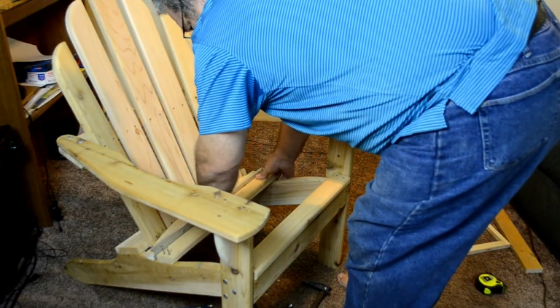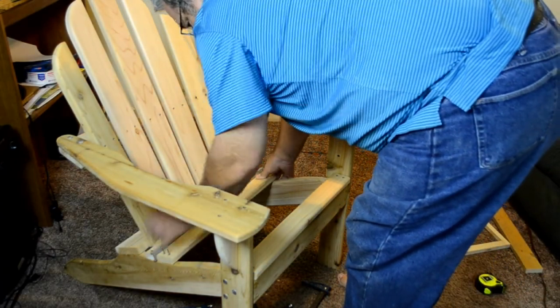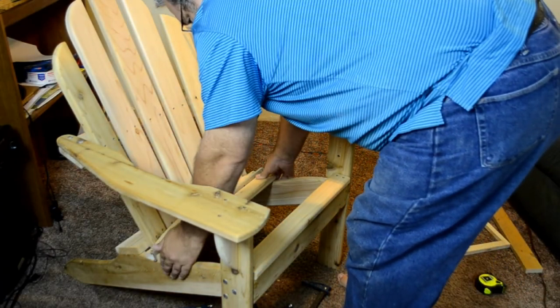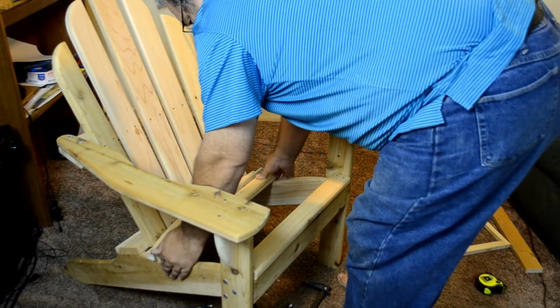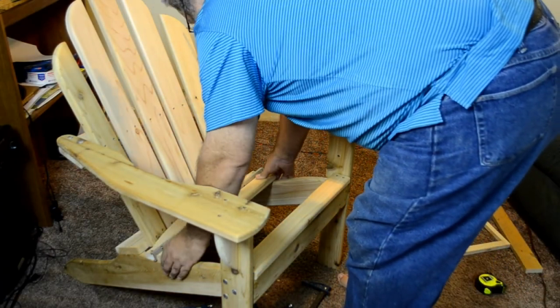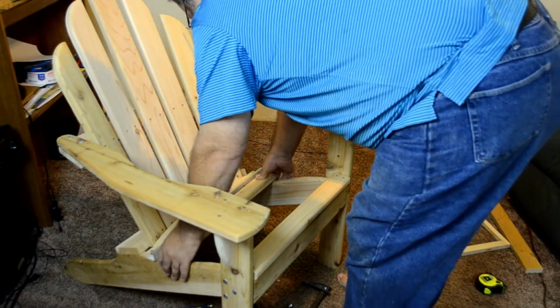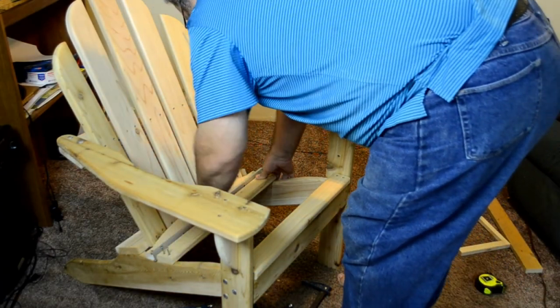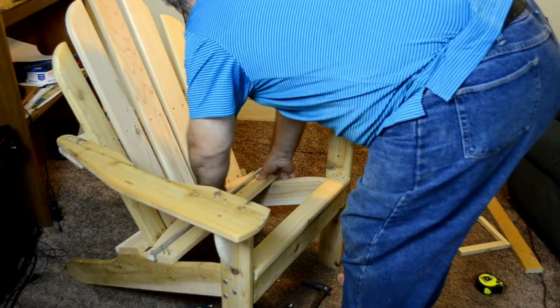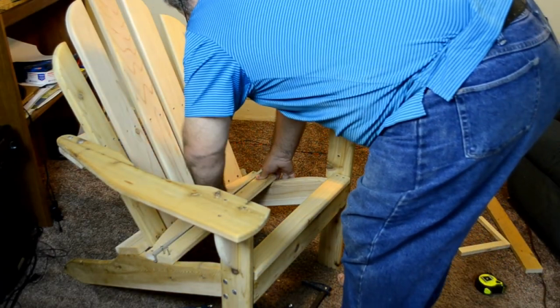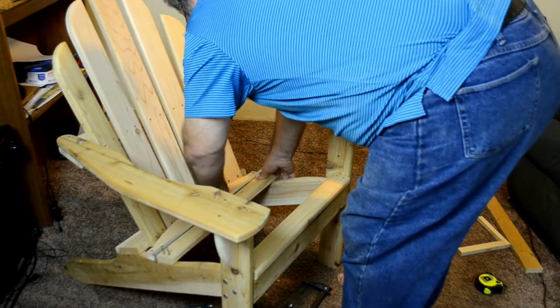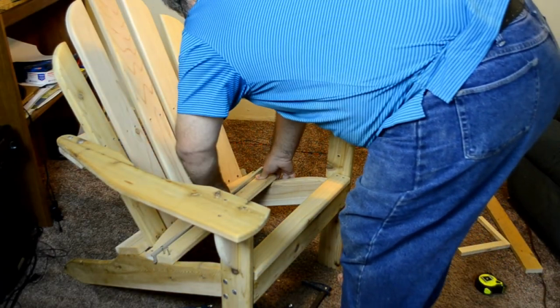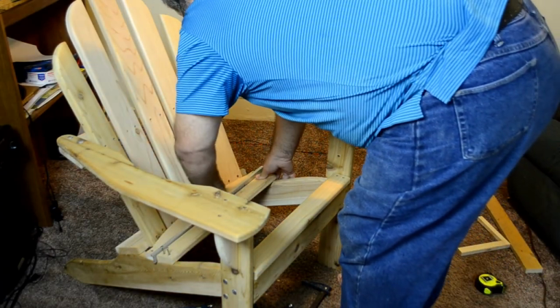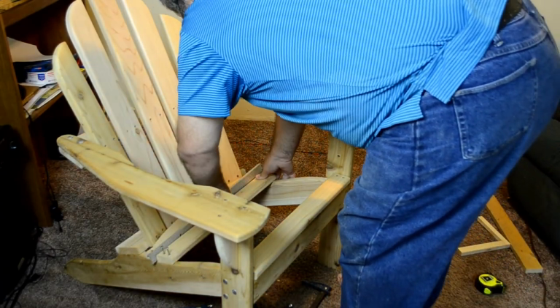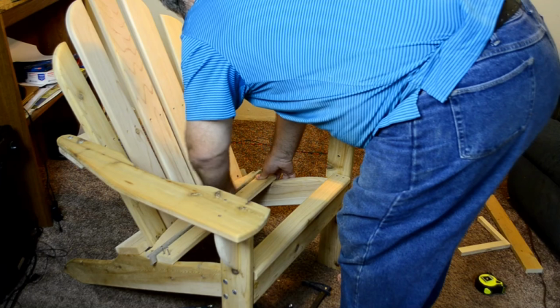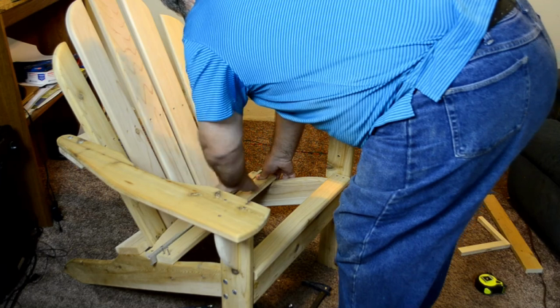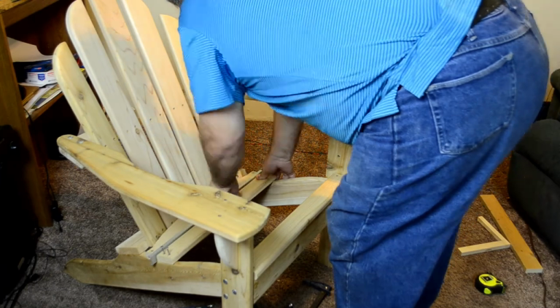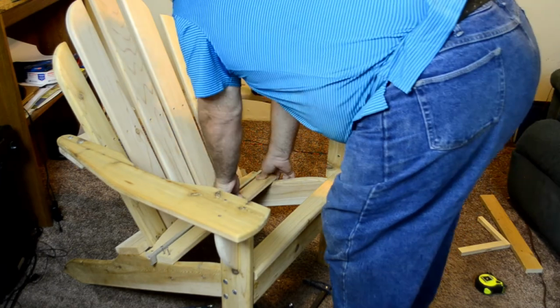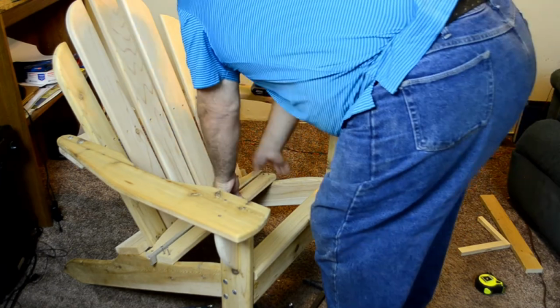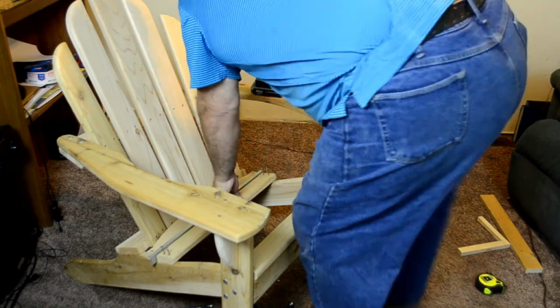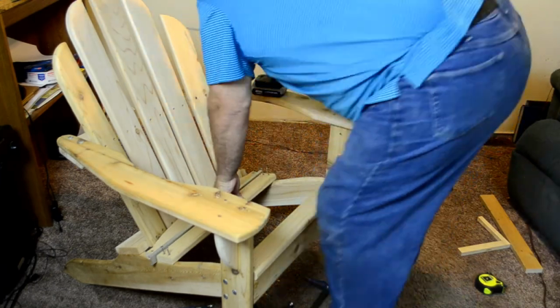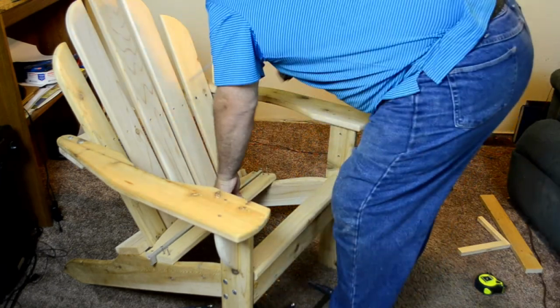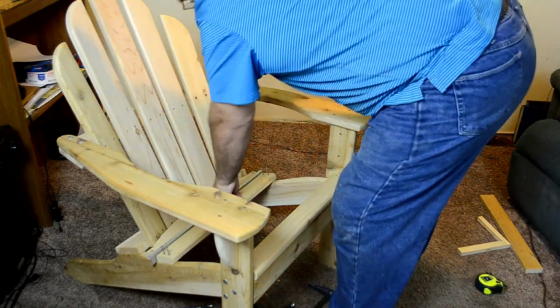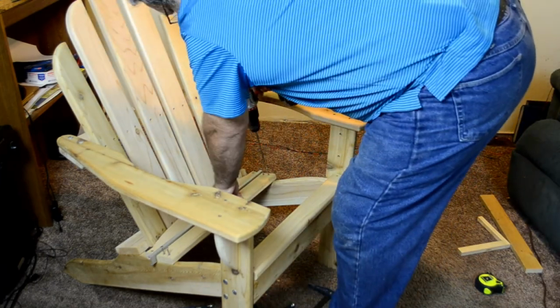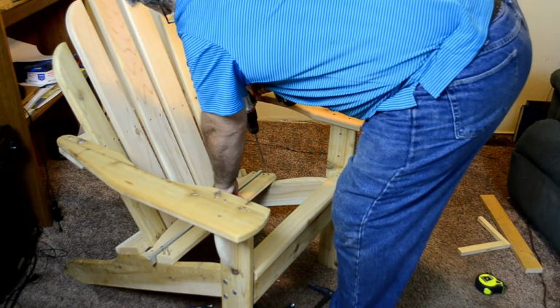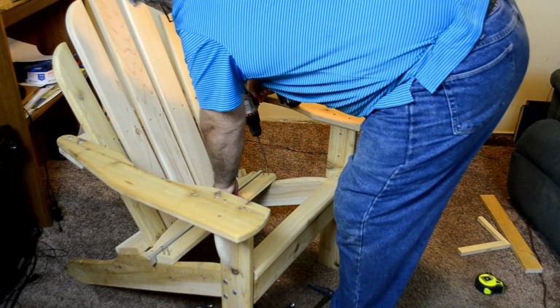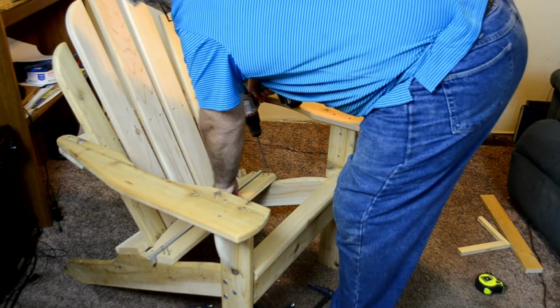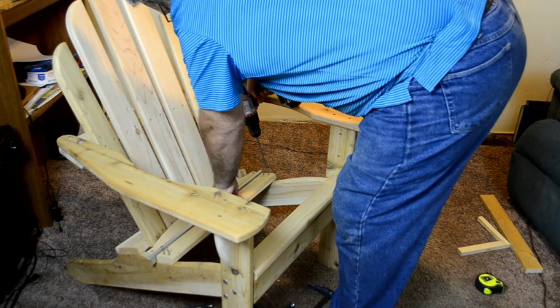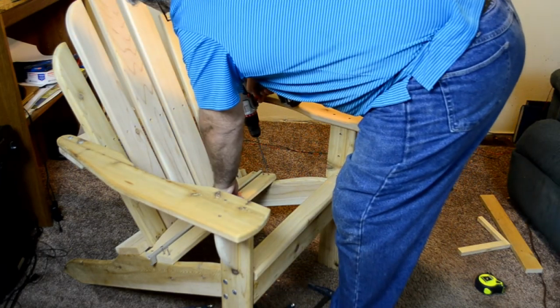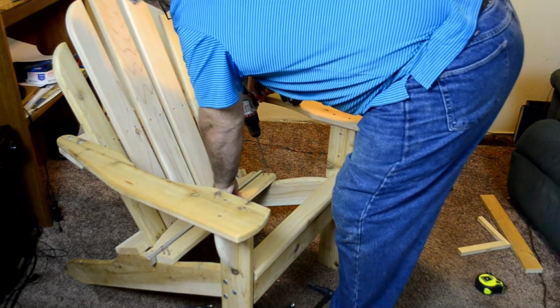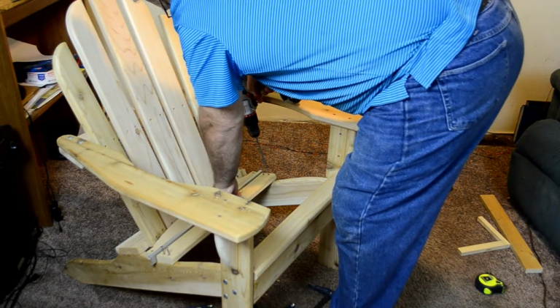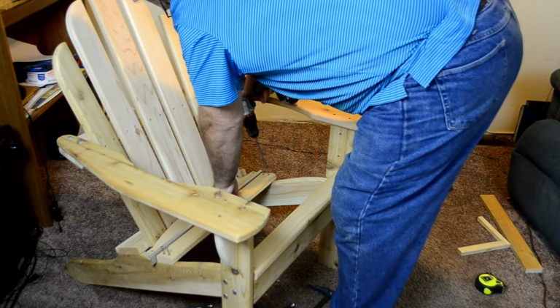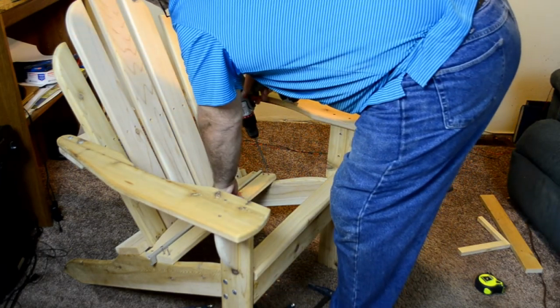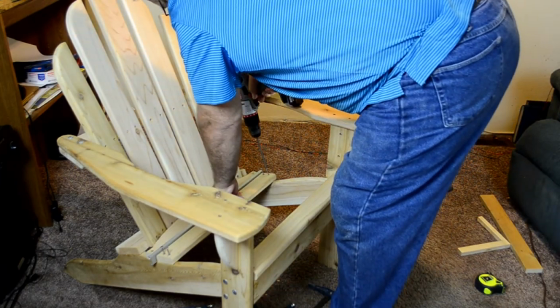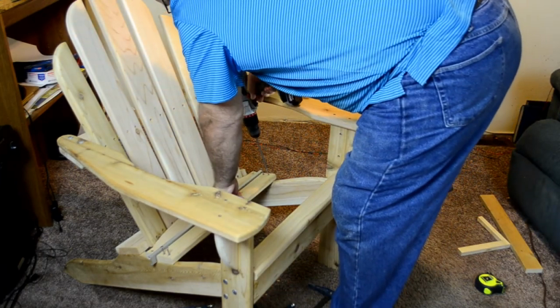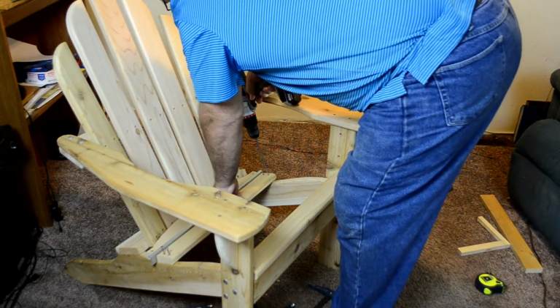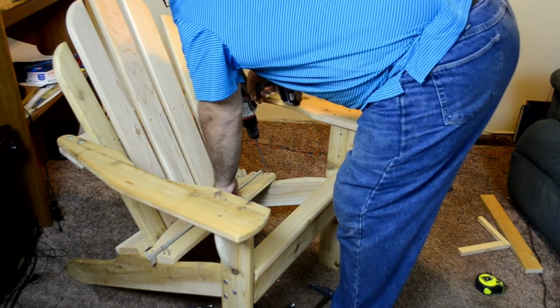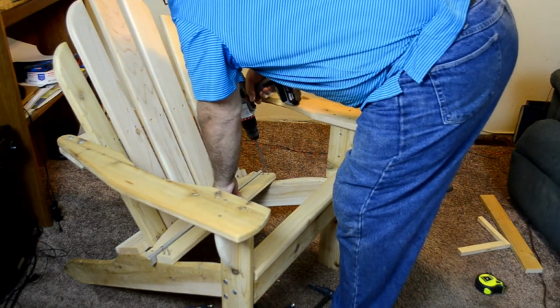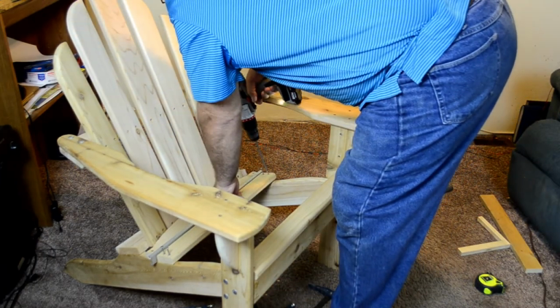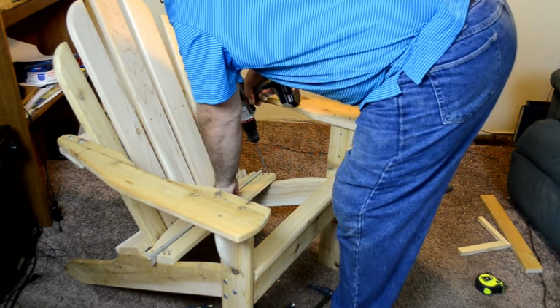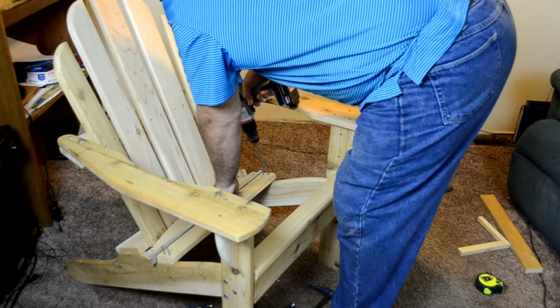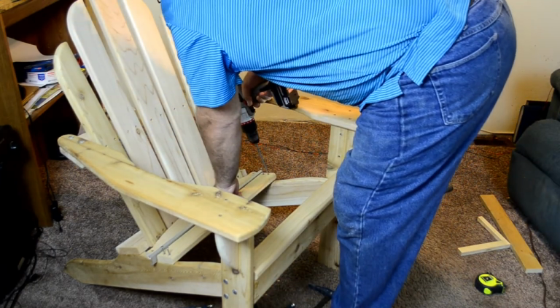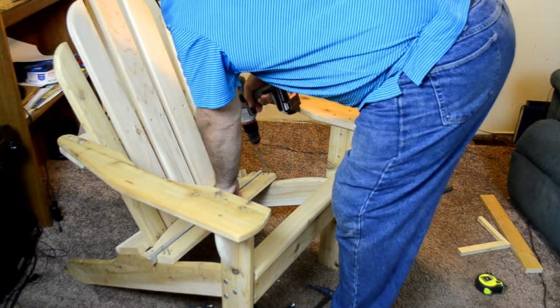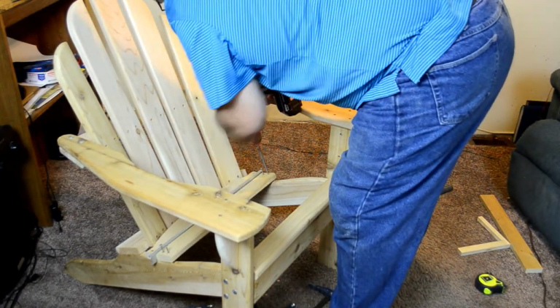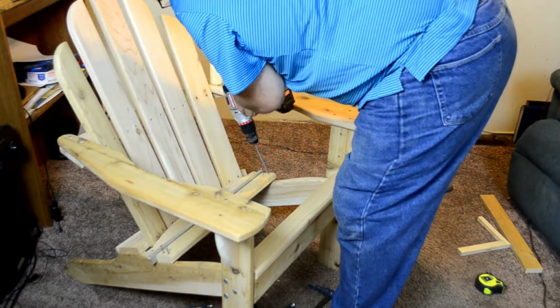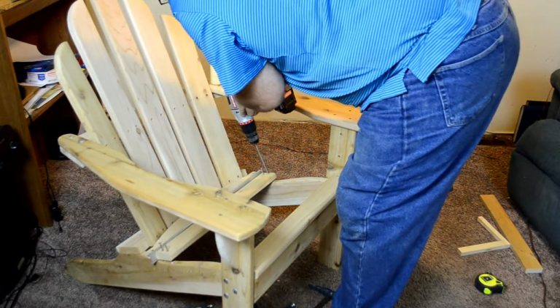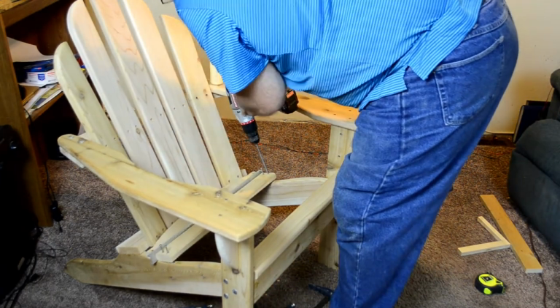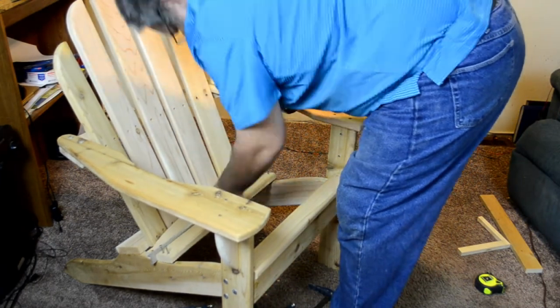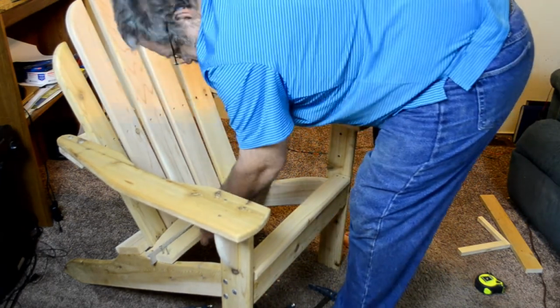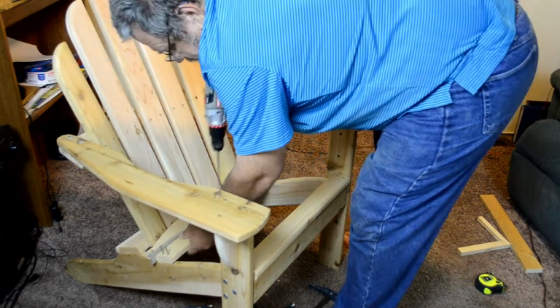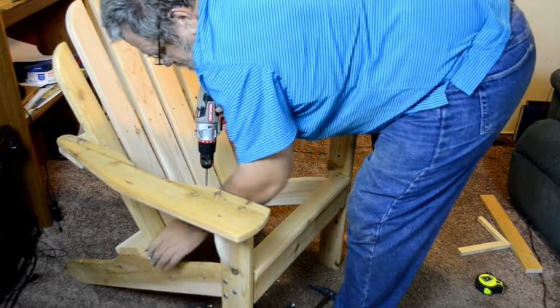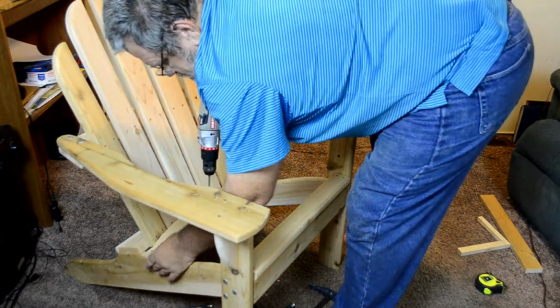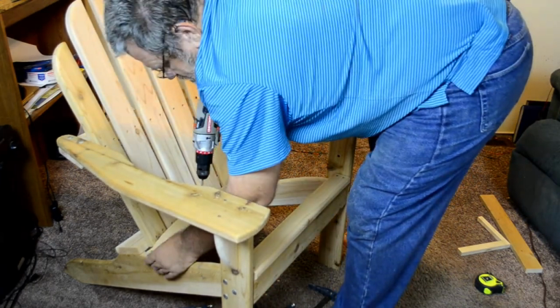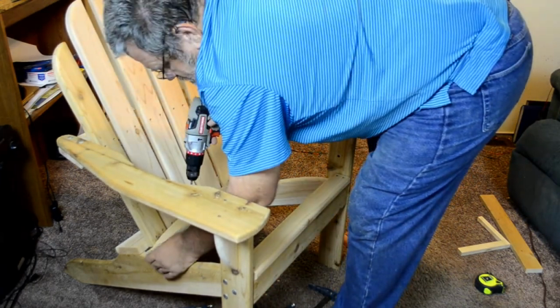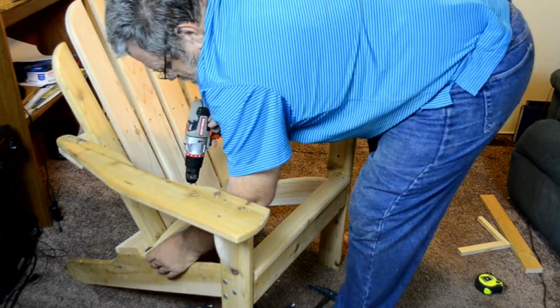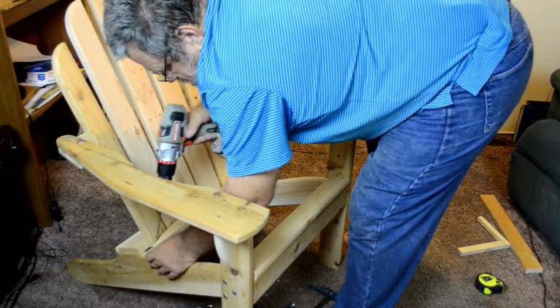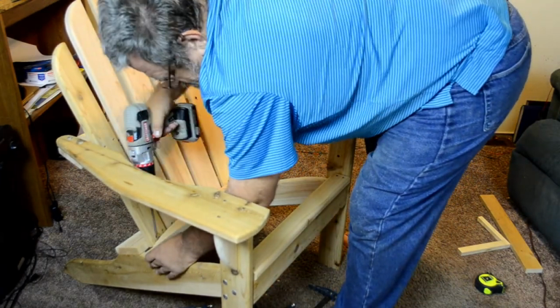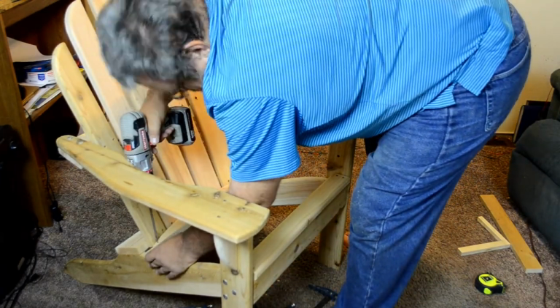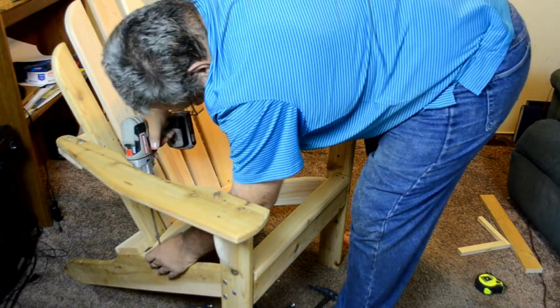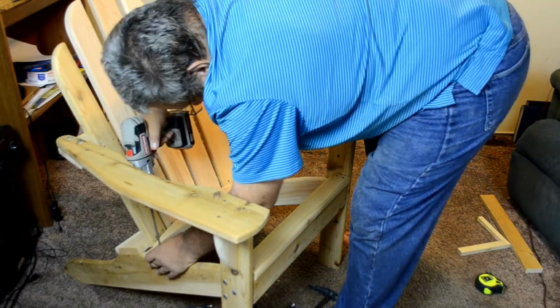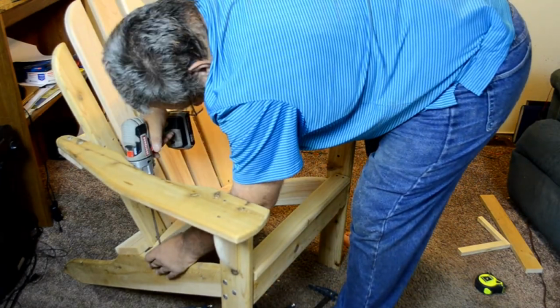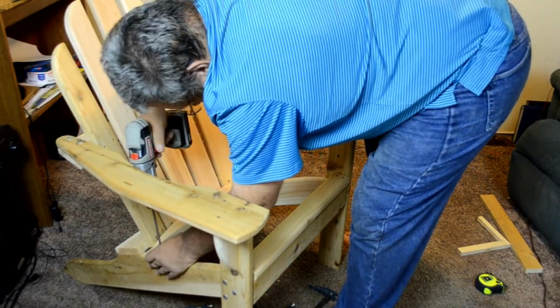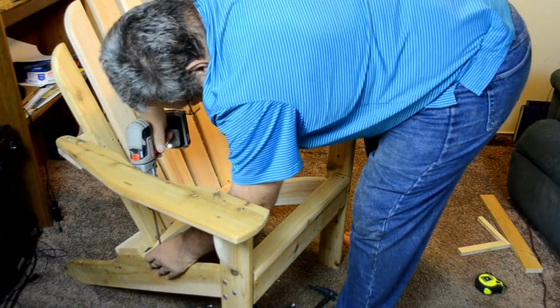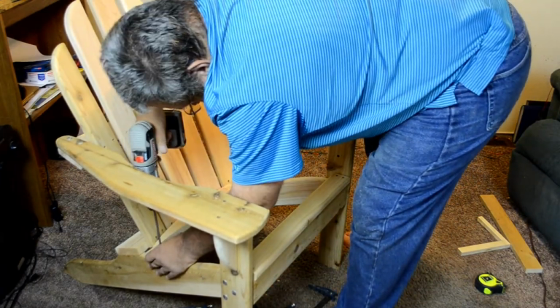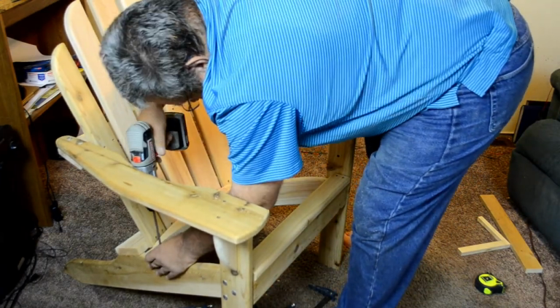Here I'm just using a little spacer to help me line up all these boards kind of evenly.